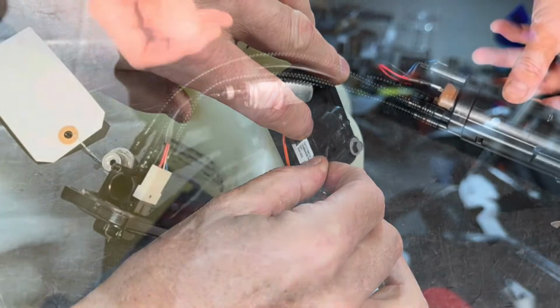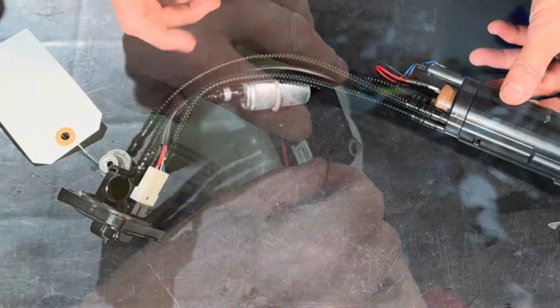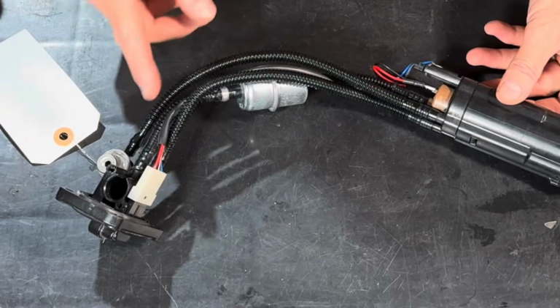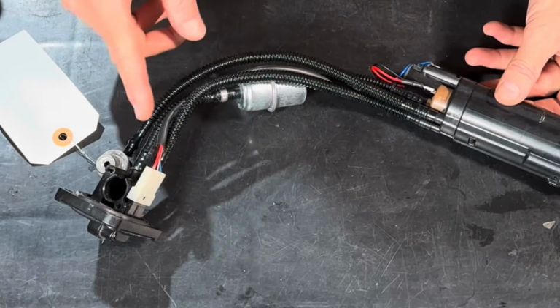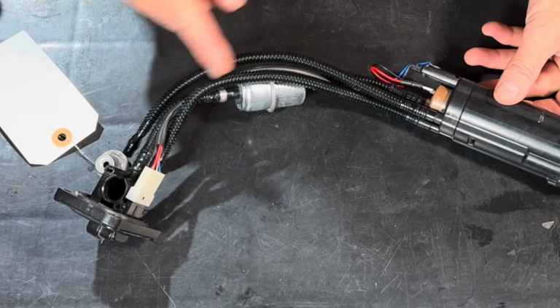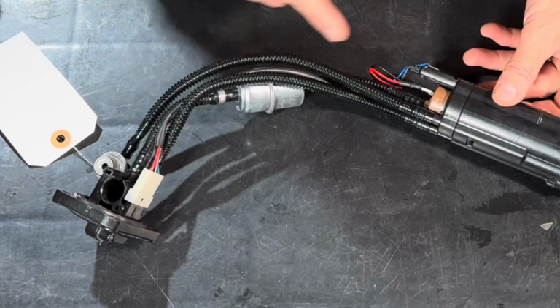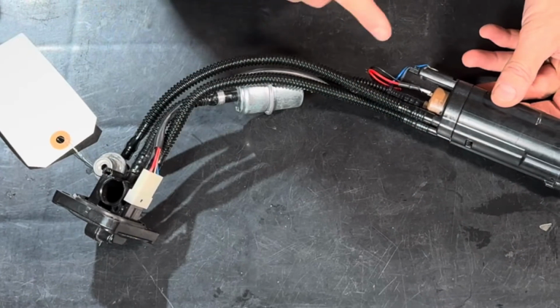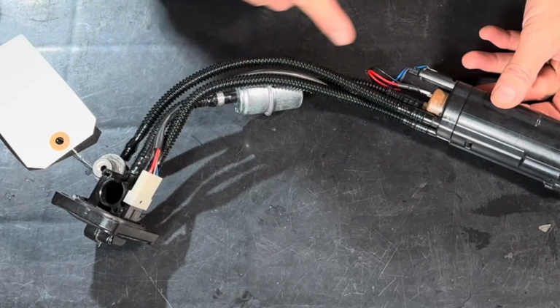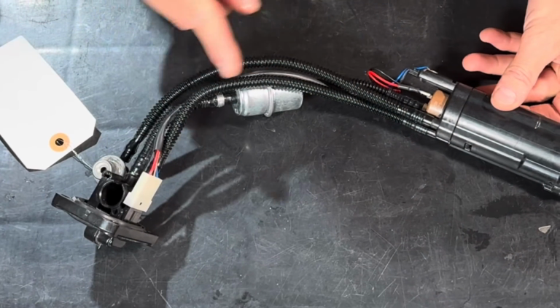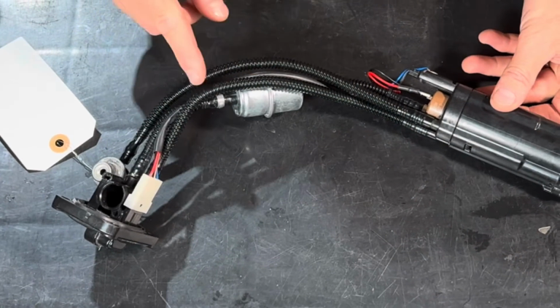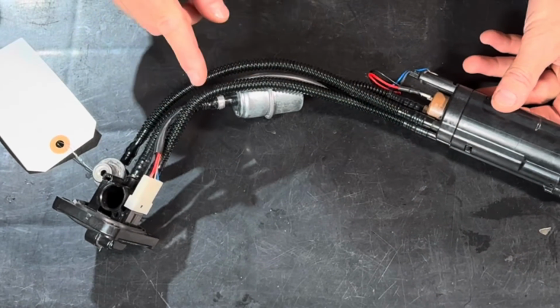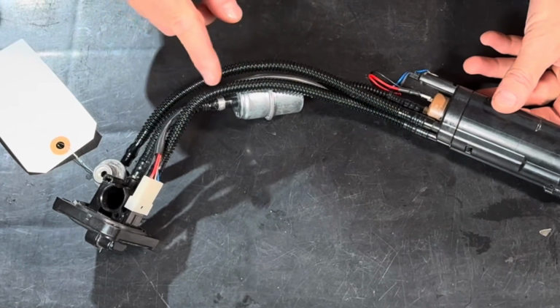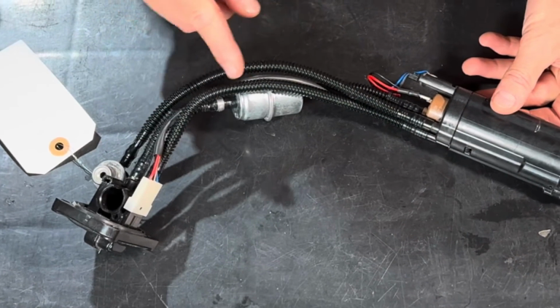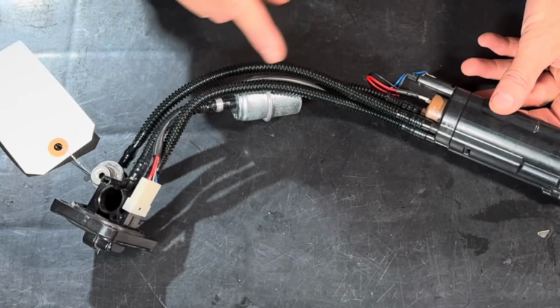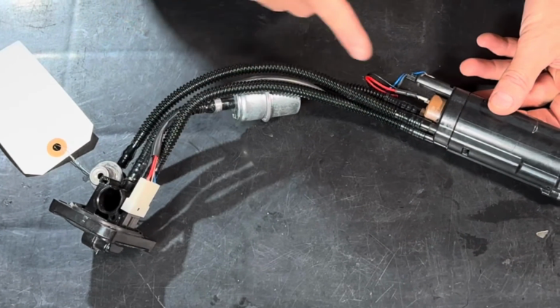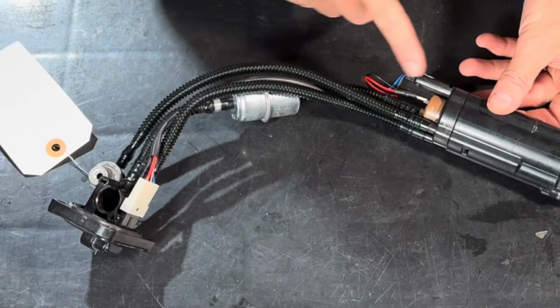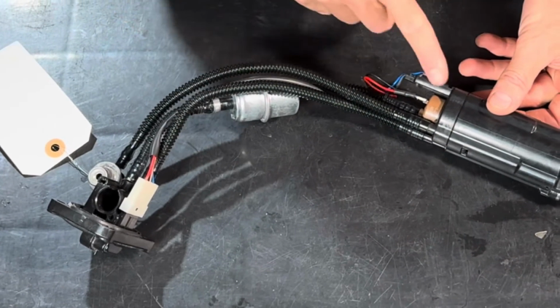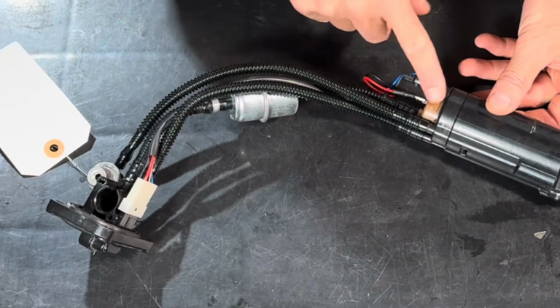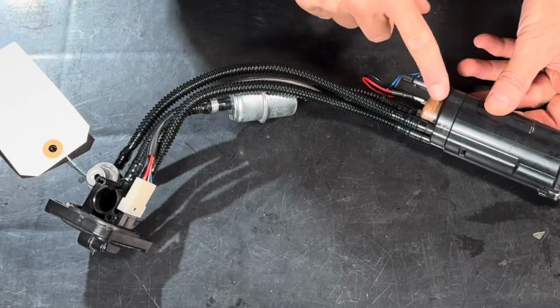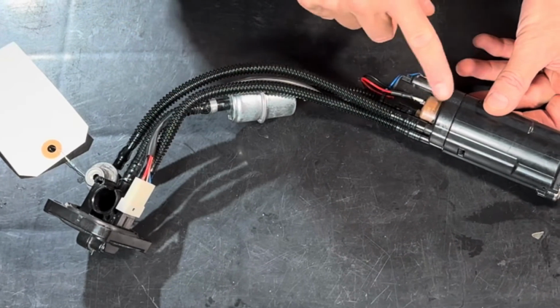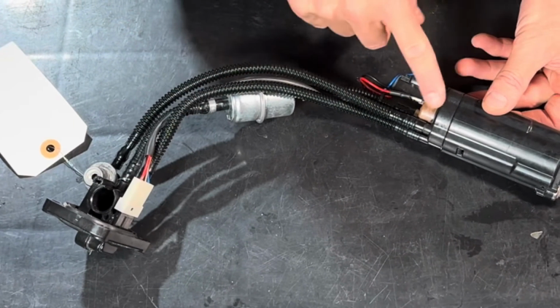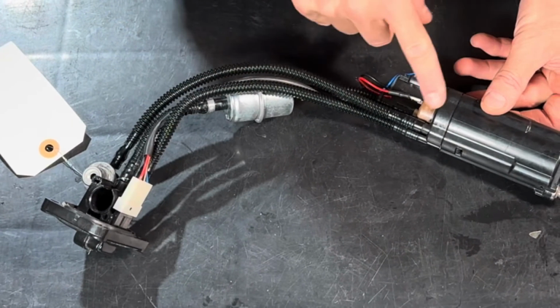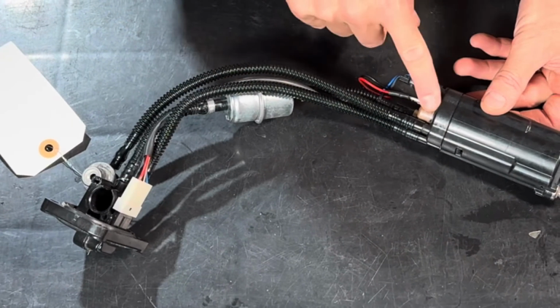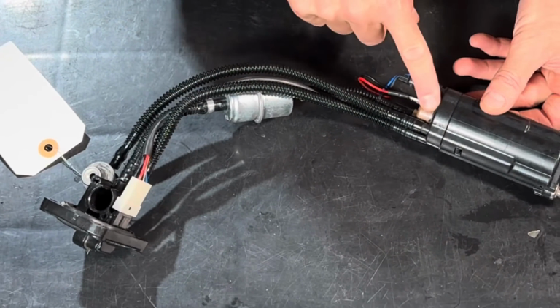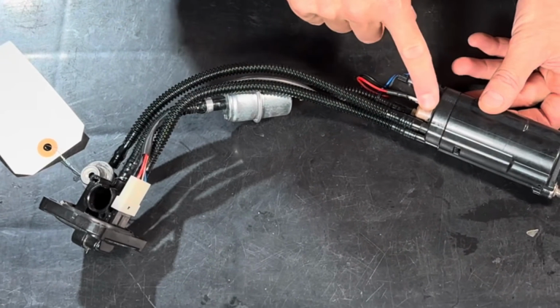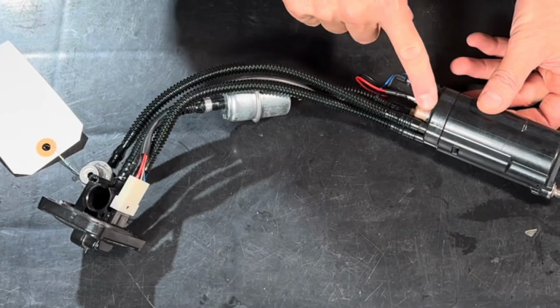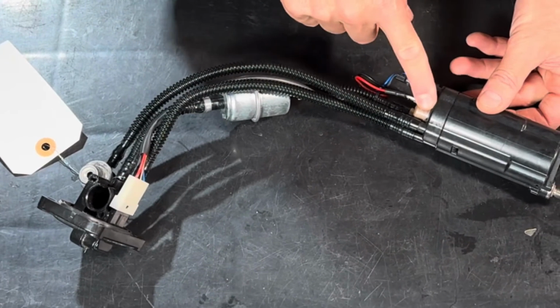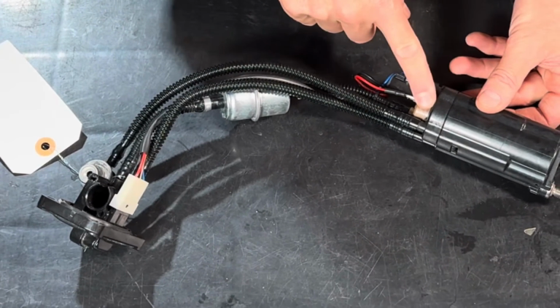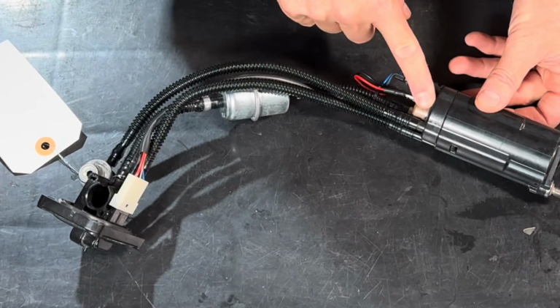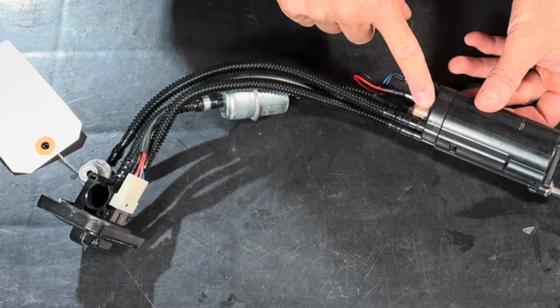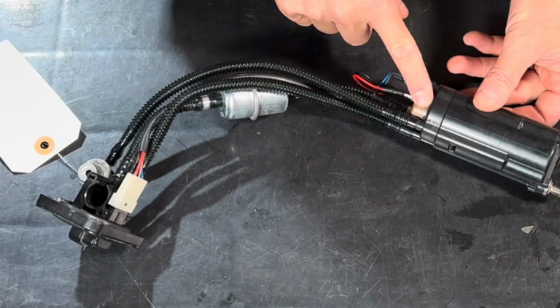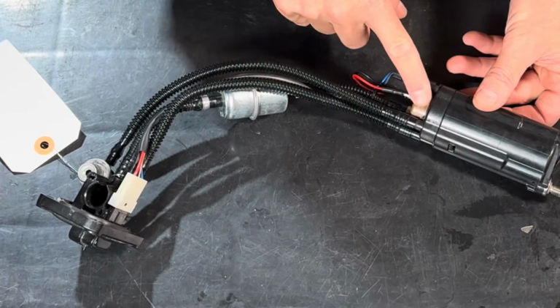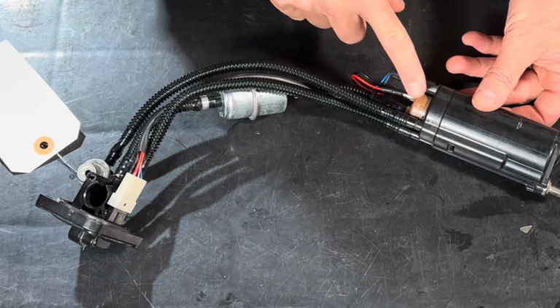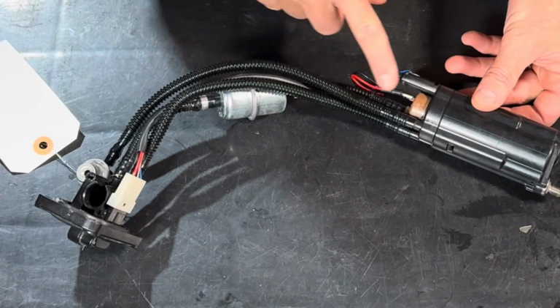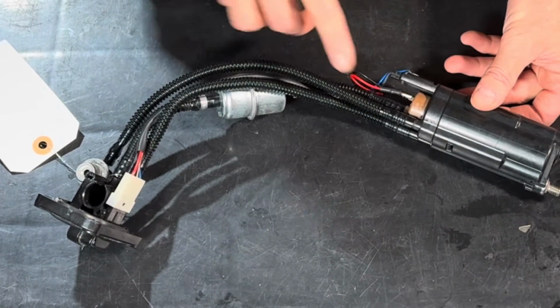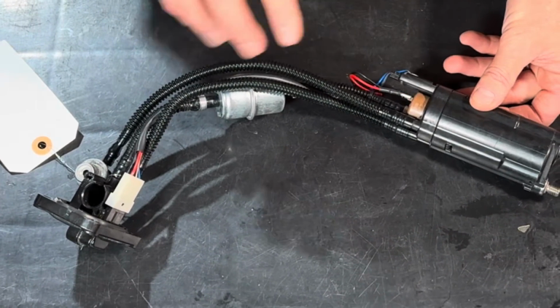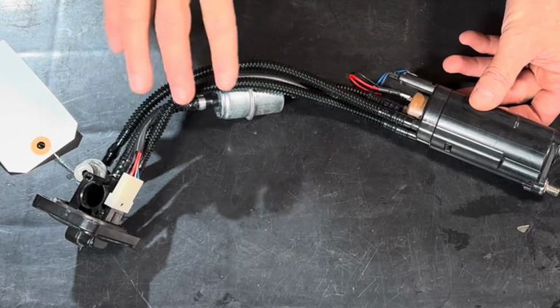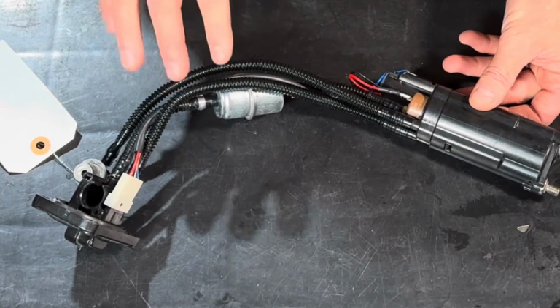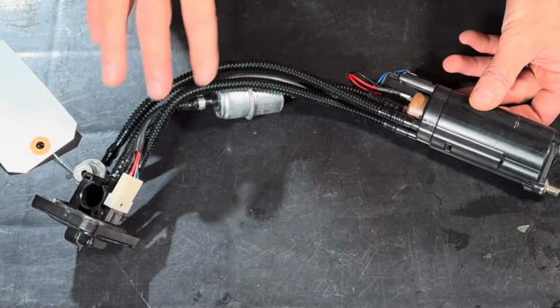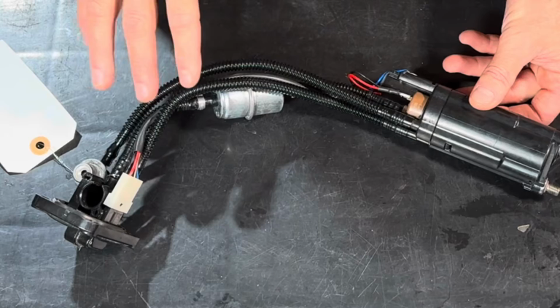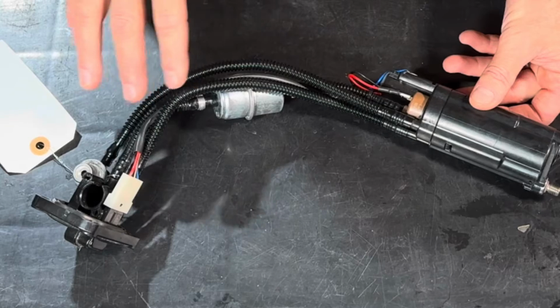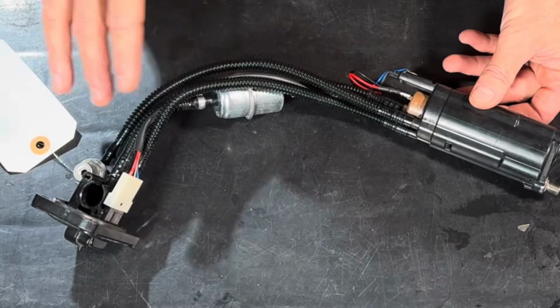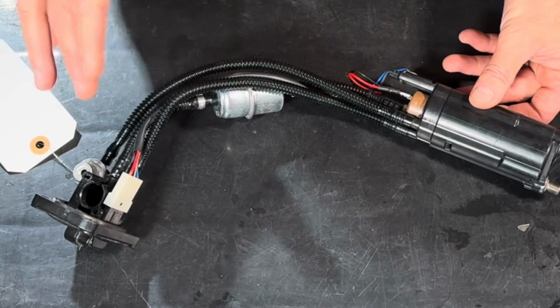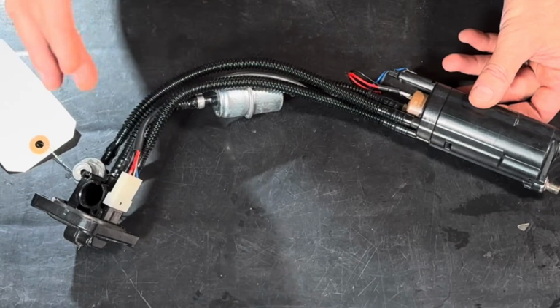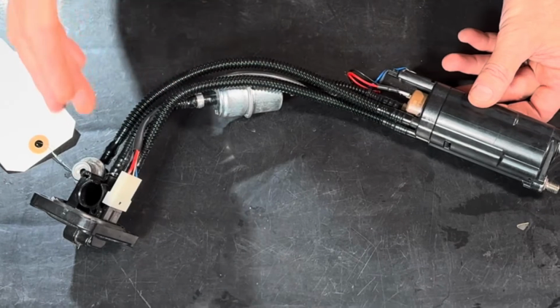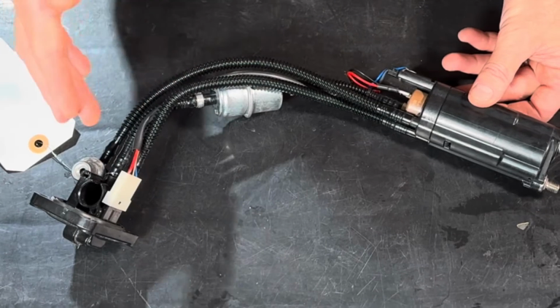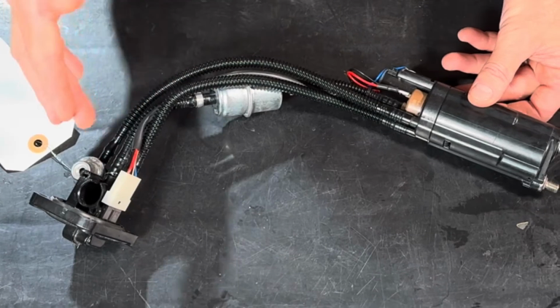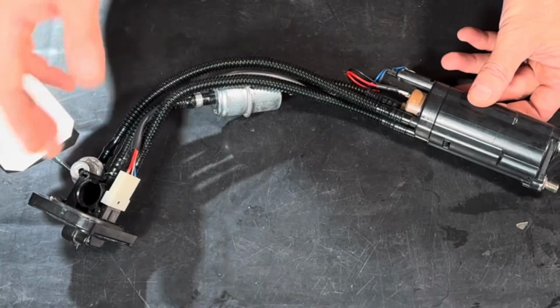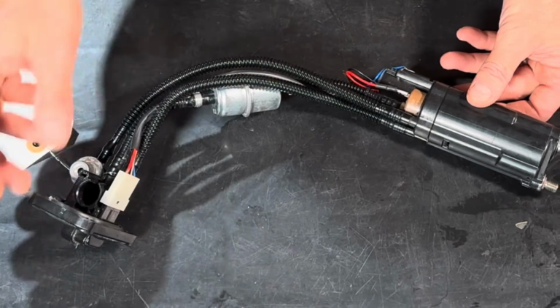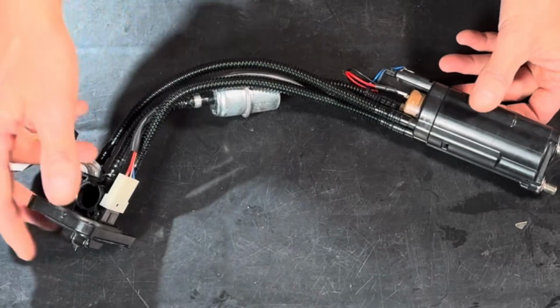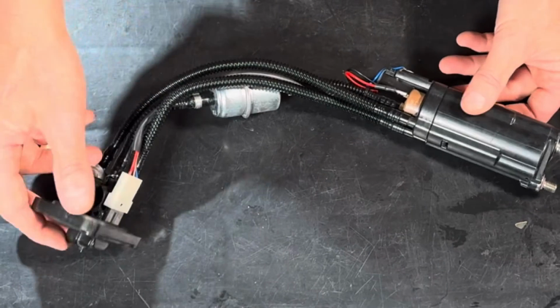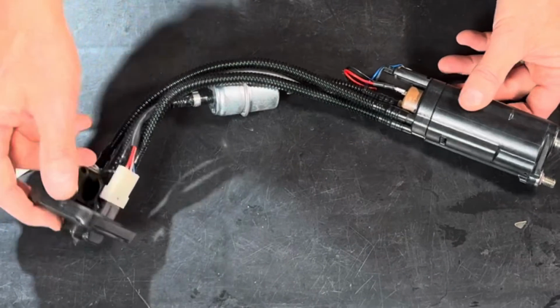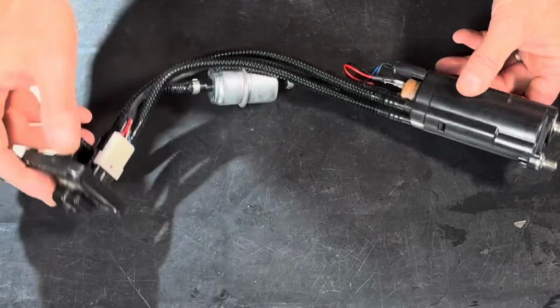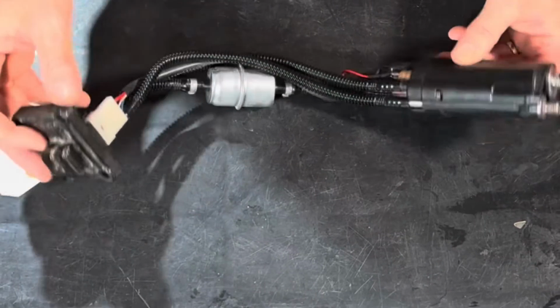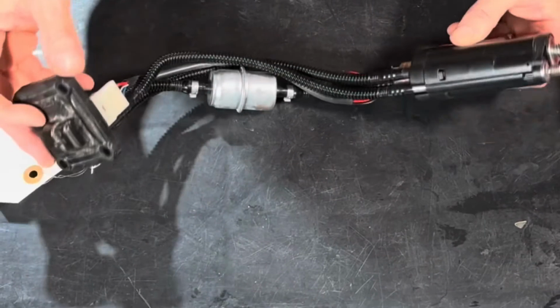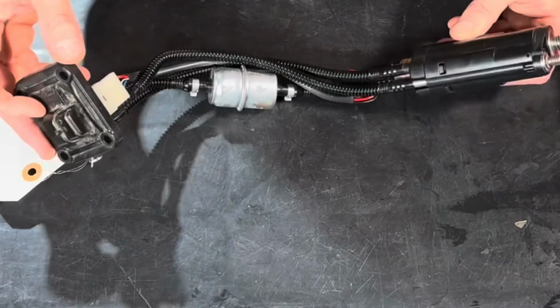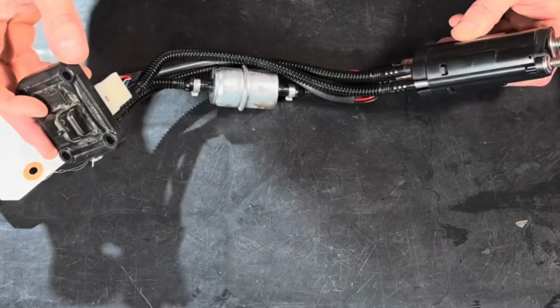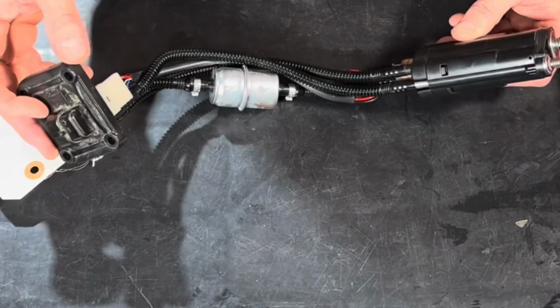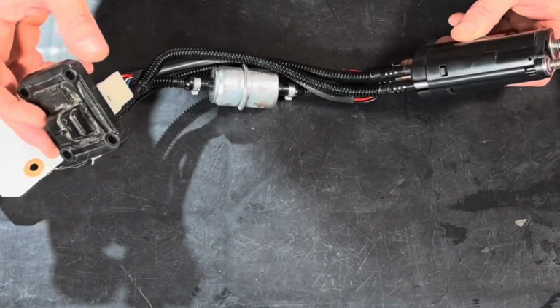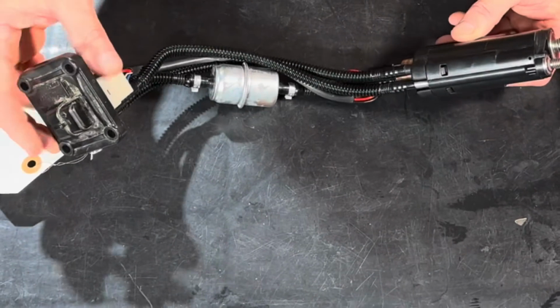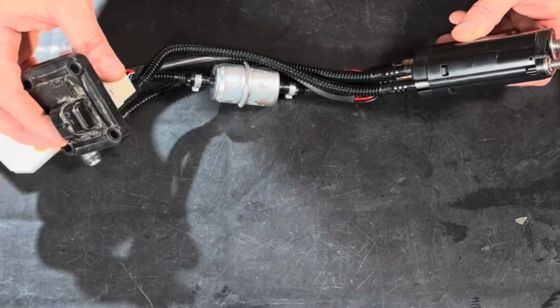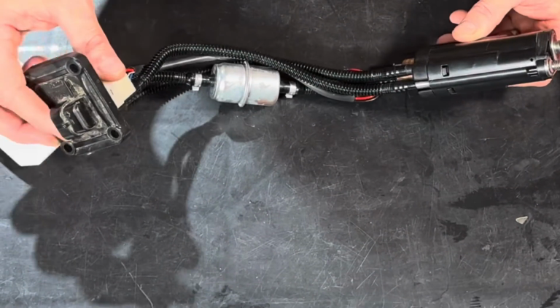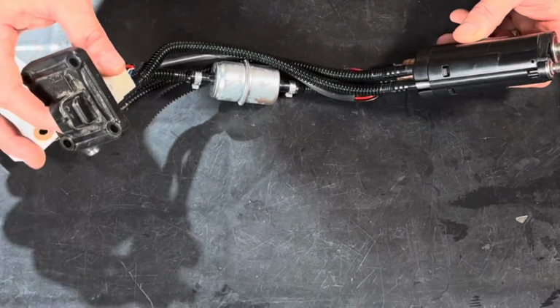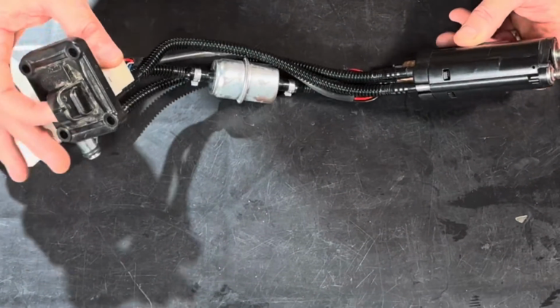Here we have a pump assembly where the motor is frozen and locked up — this is a bad unit. Let me show you some of the ways these pumps can fail.